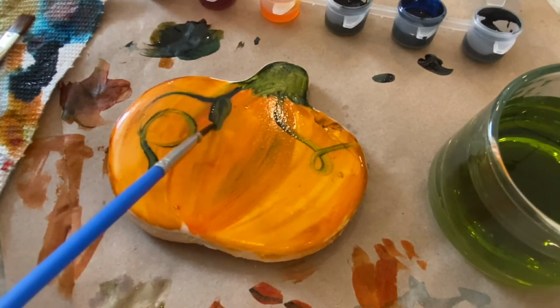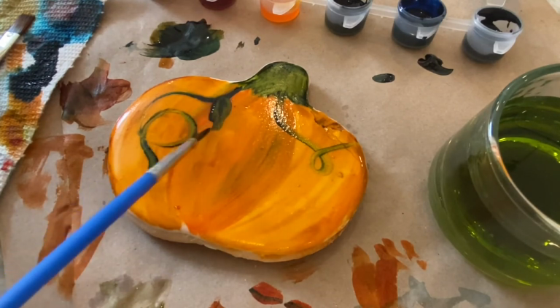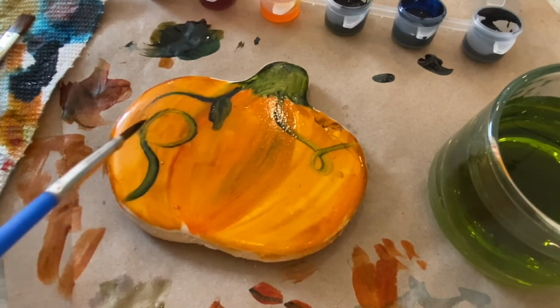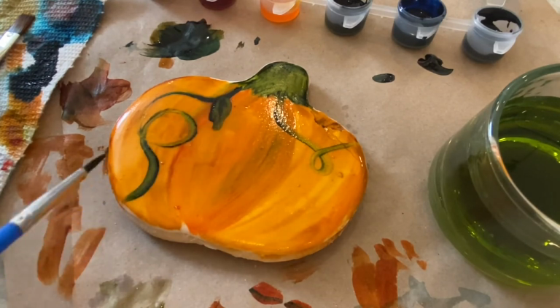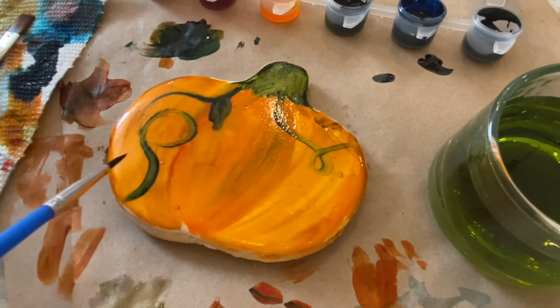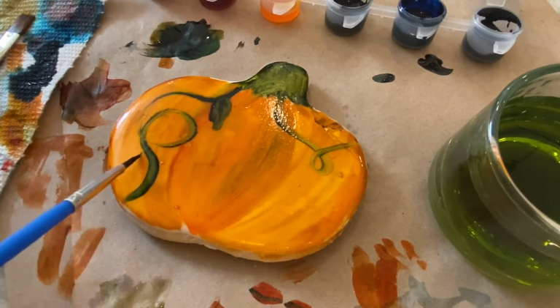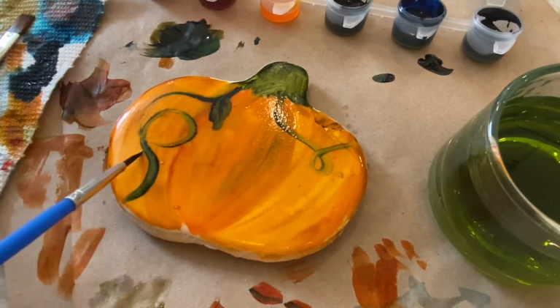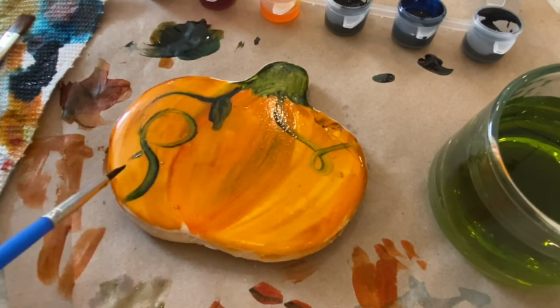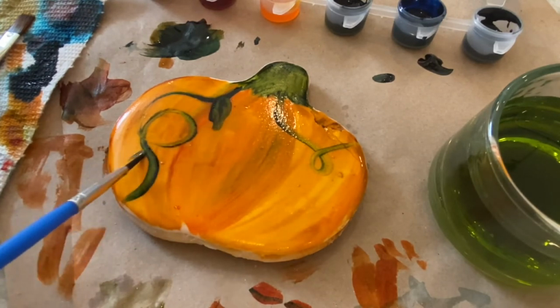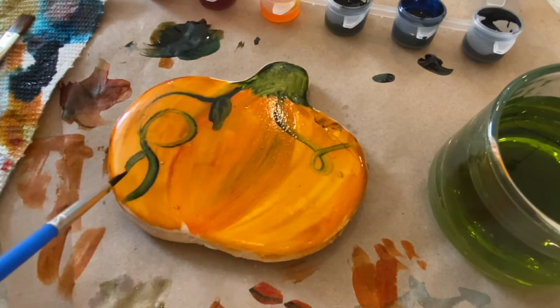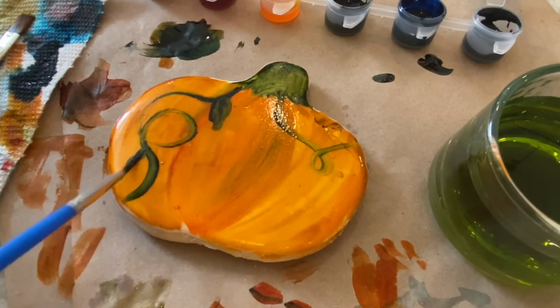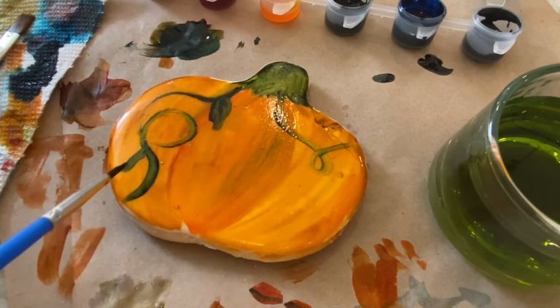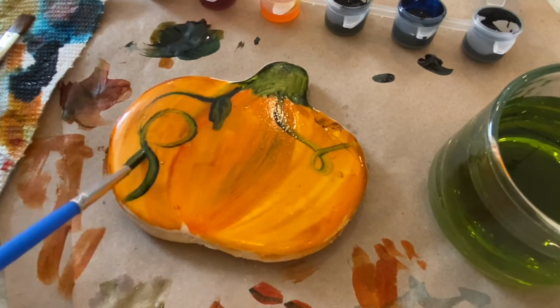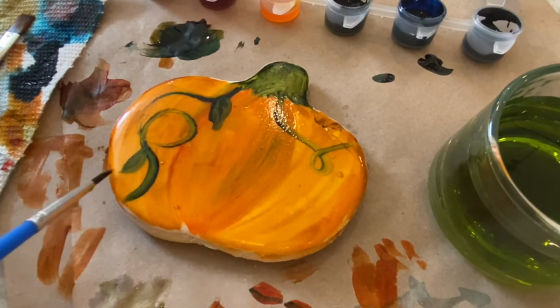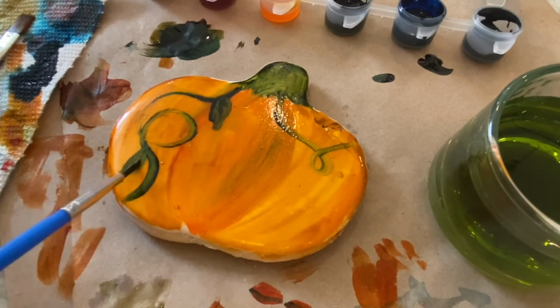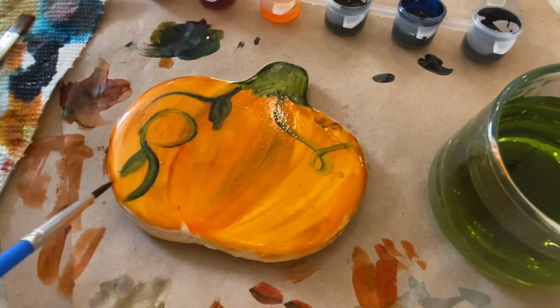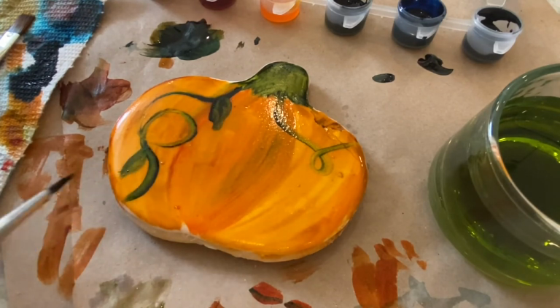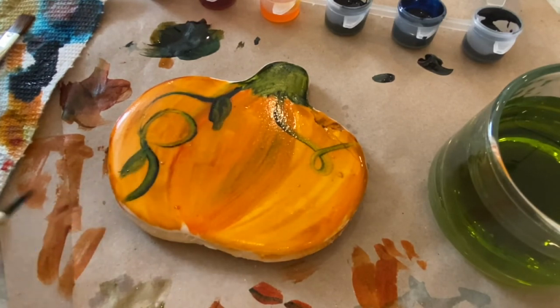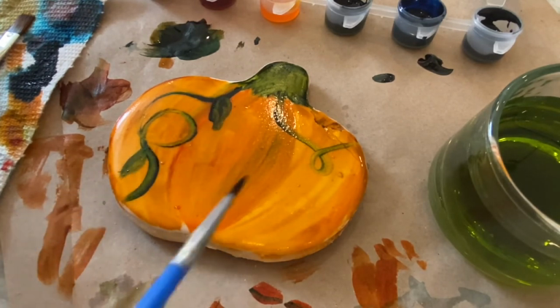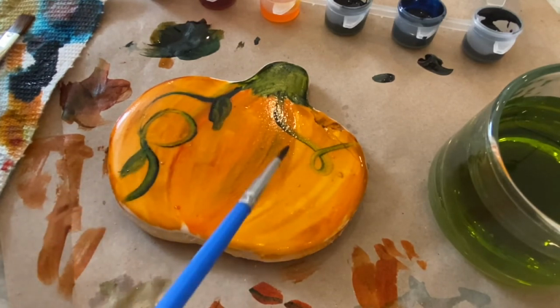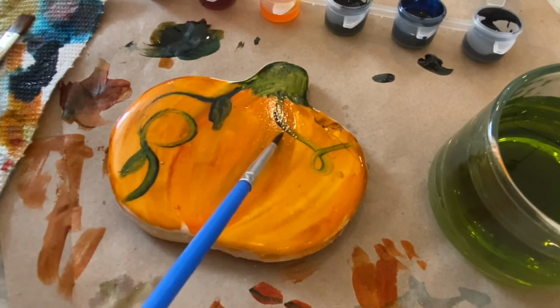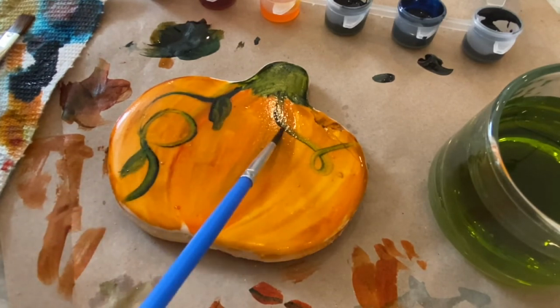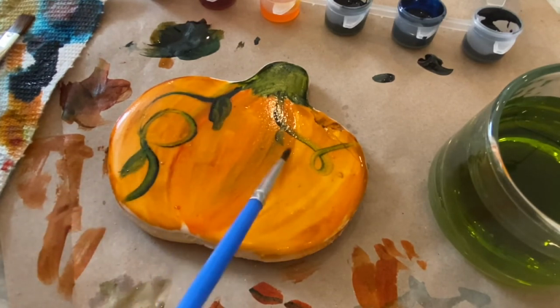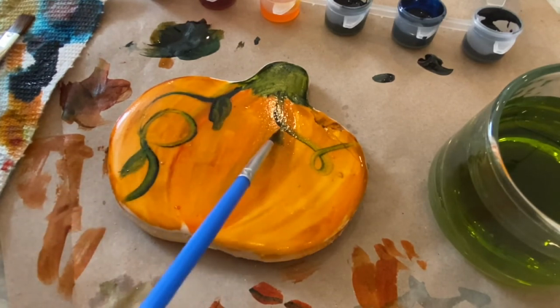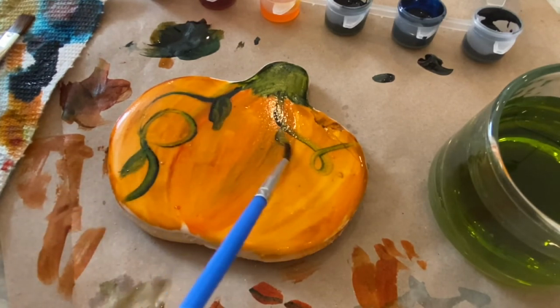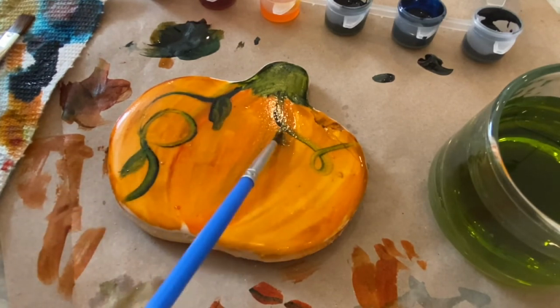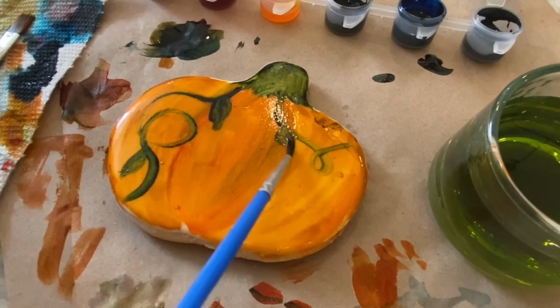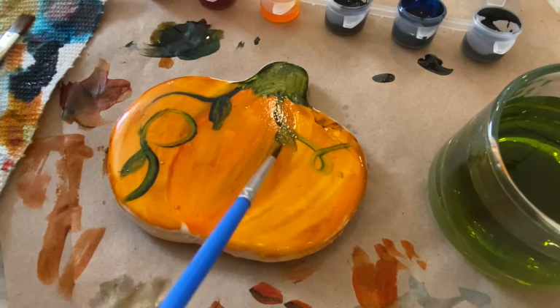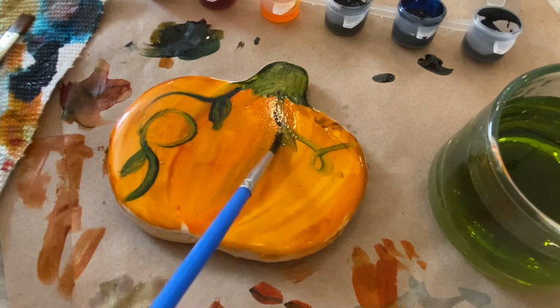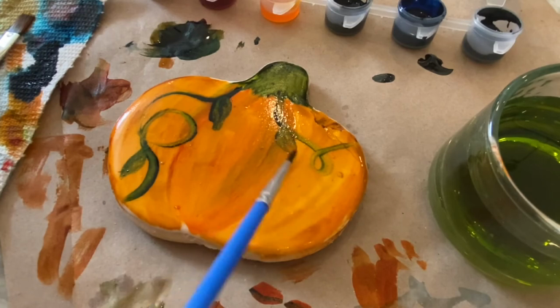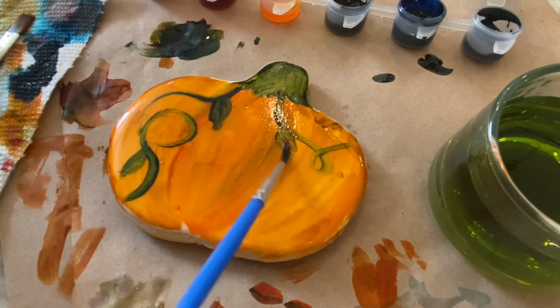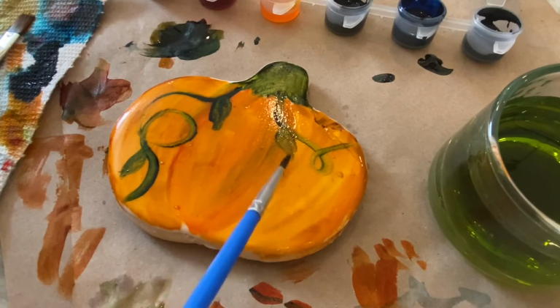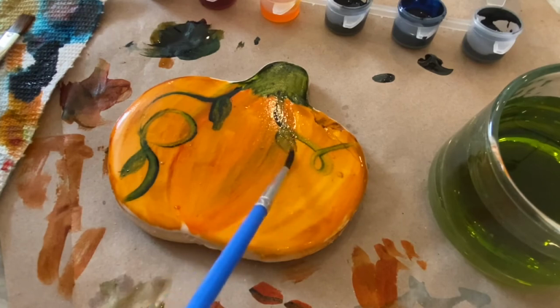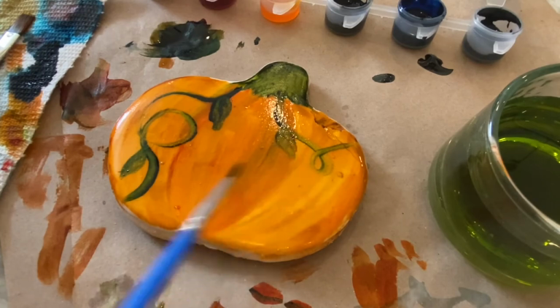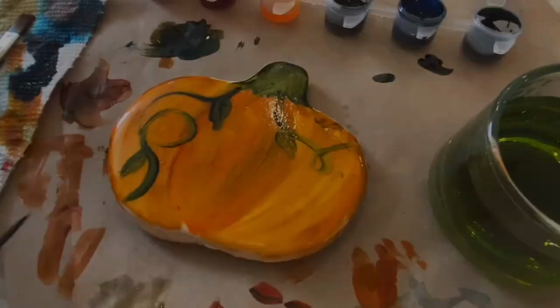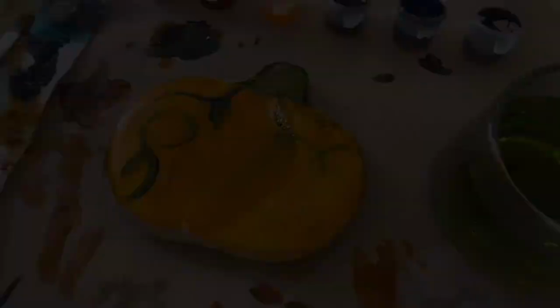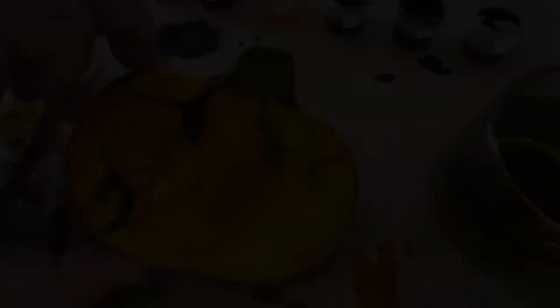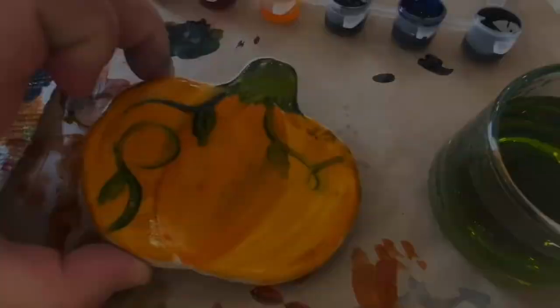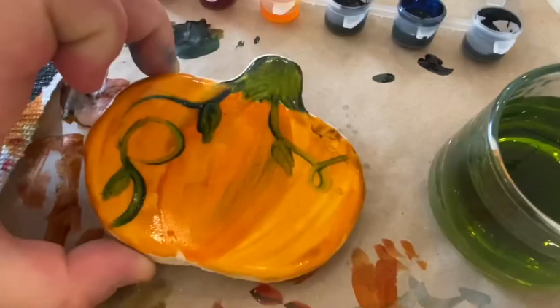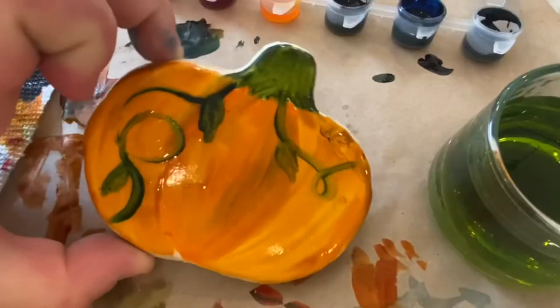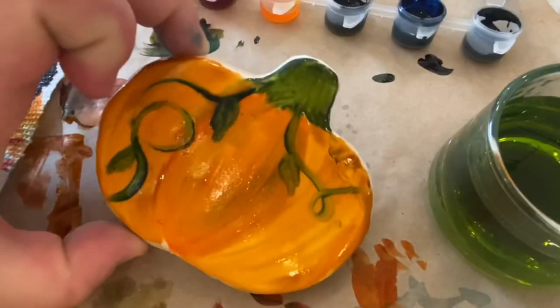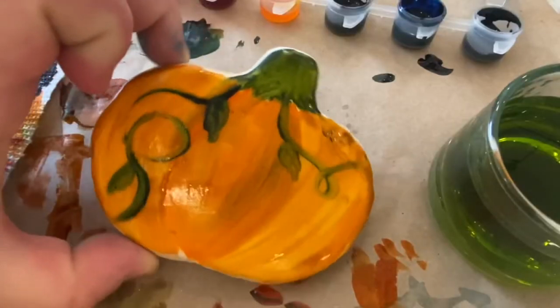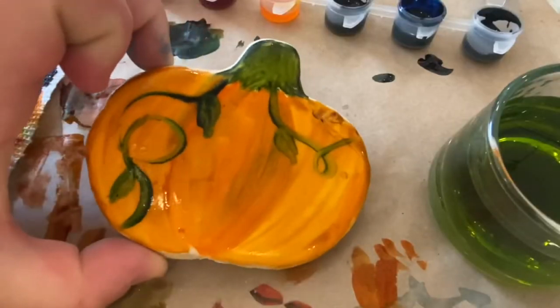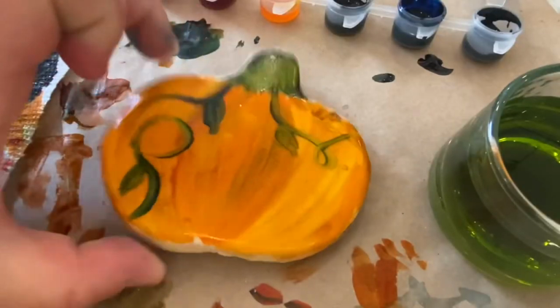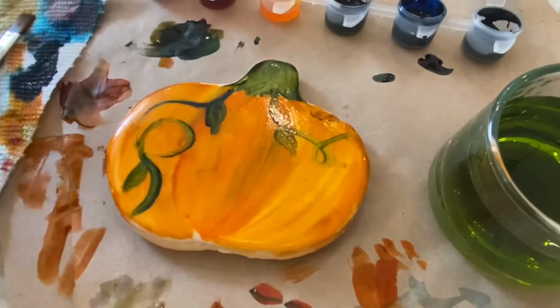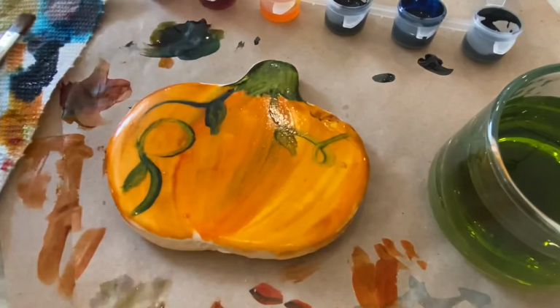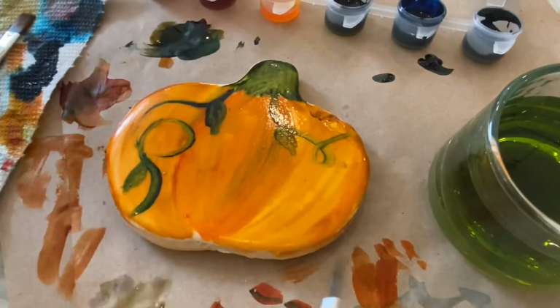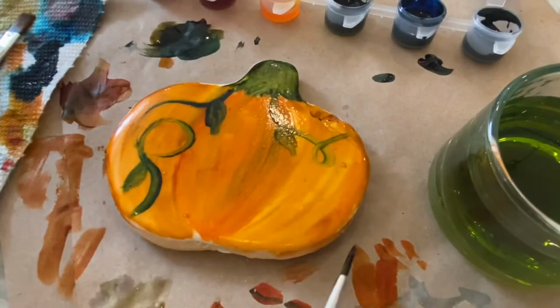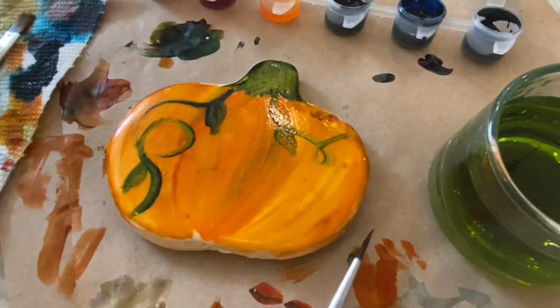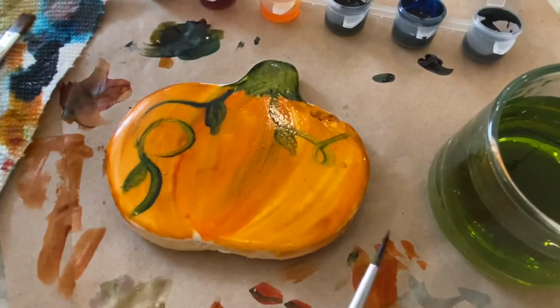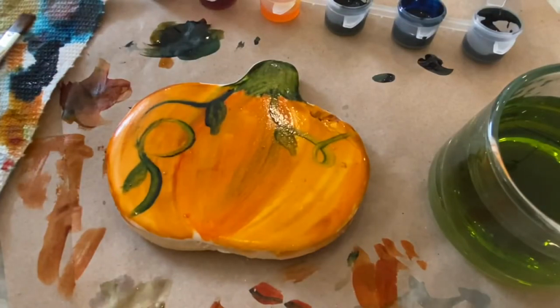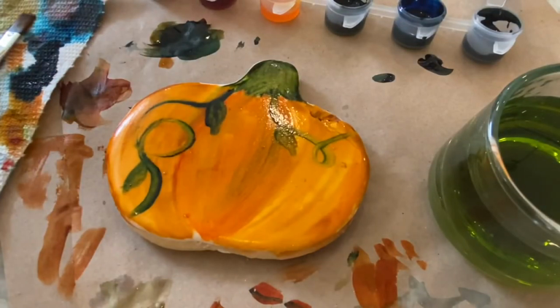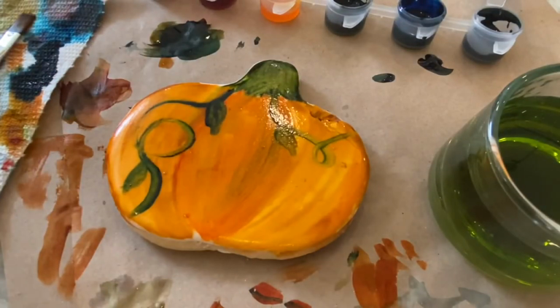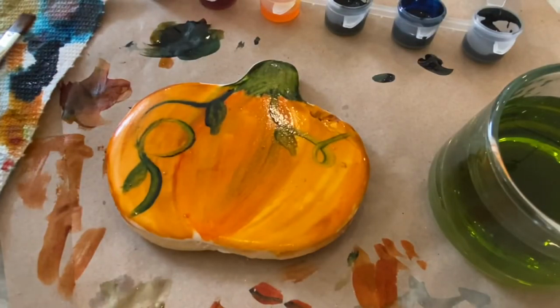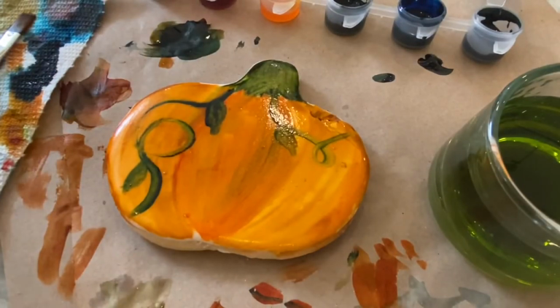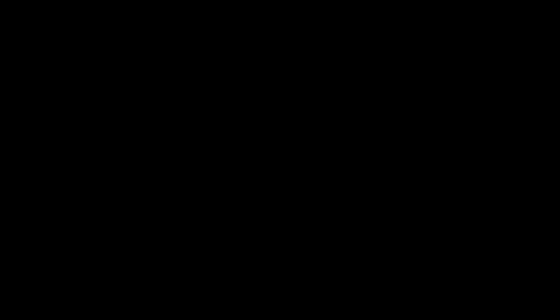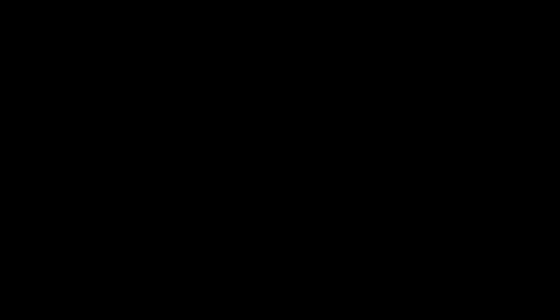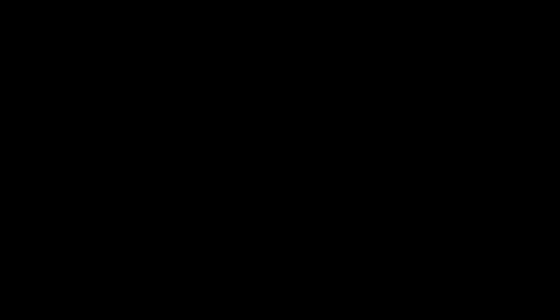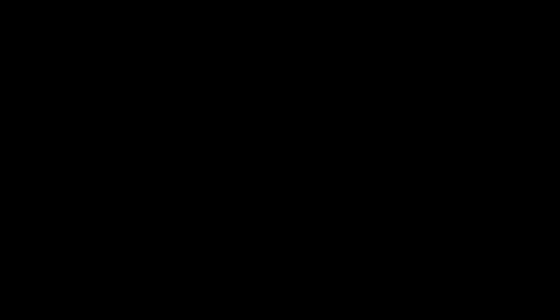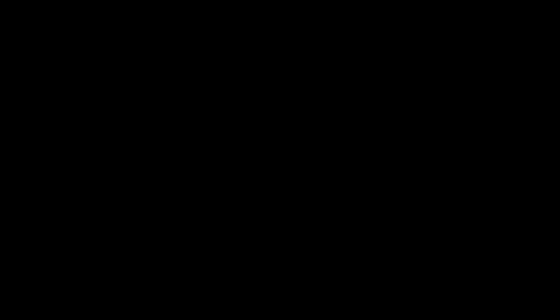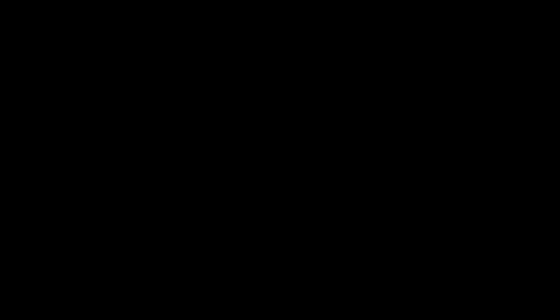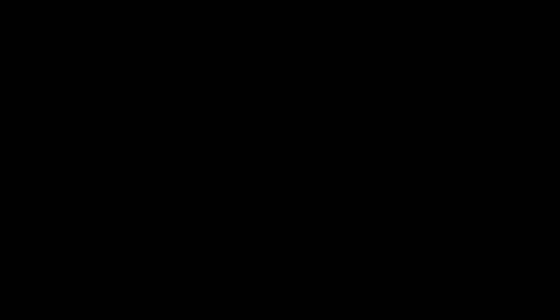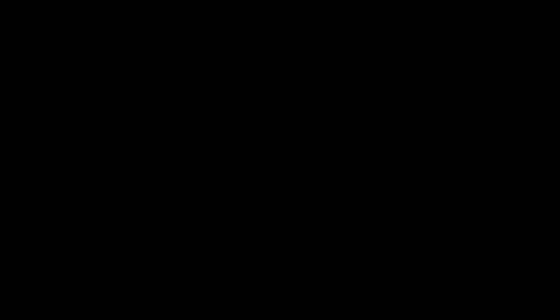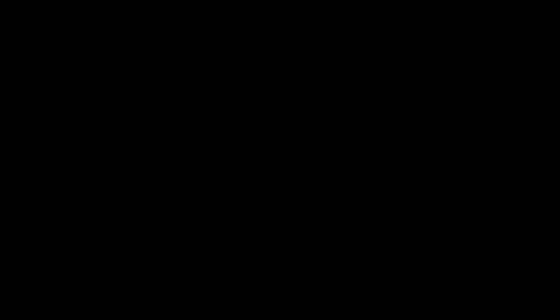And then you can just make cute little leaves coming right off of there with little teardrop shapes. And you have your pumpkin. Enjoy!